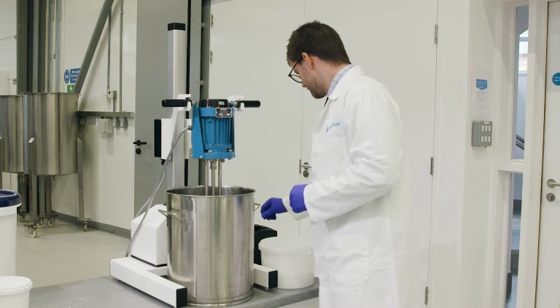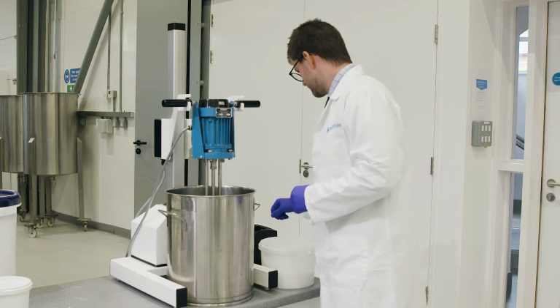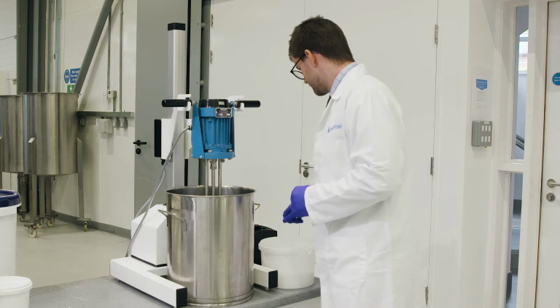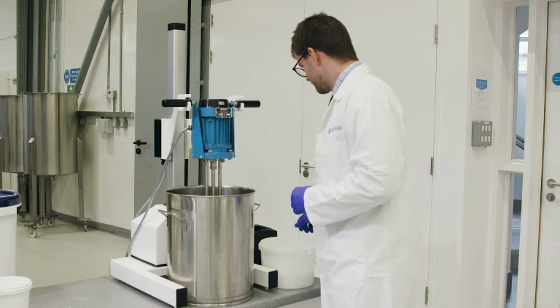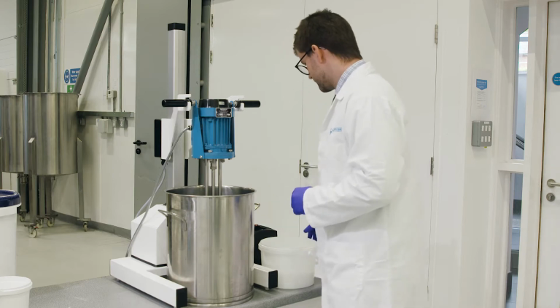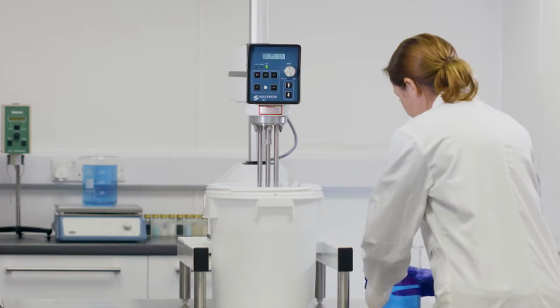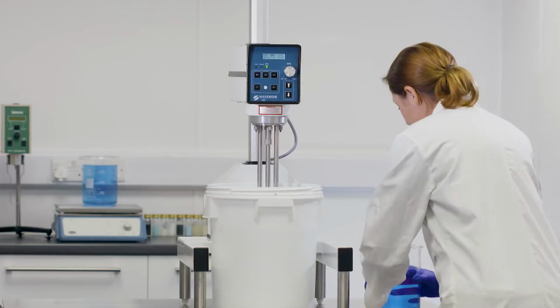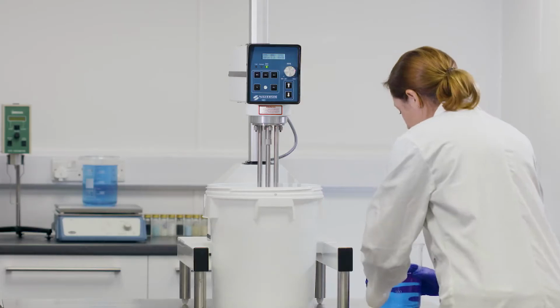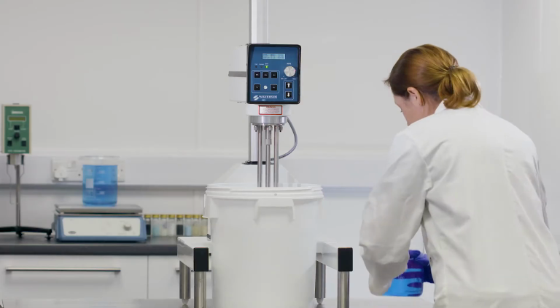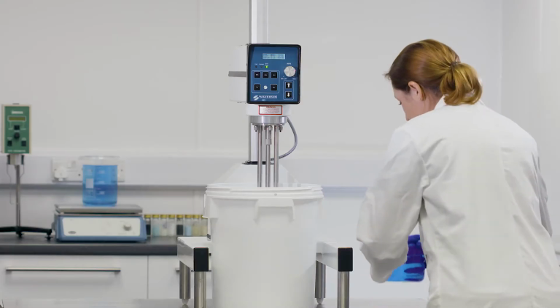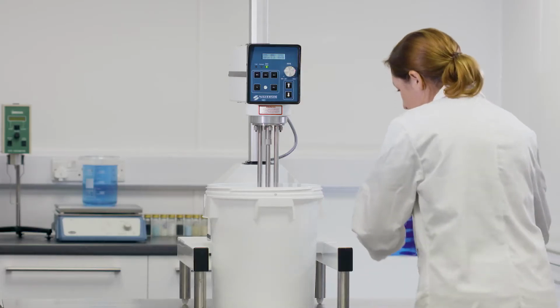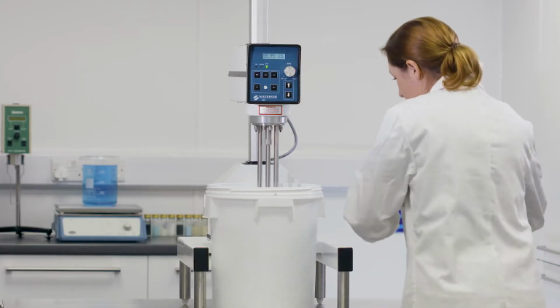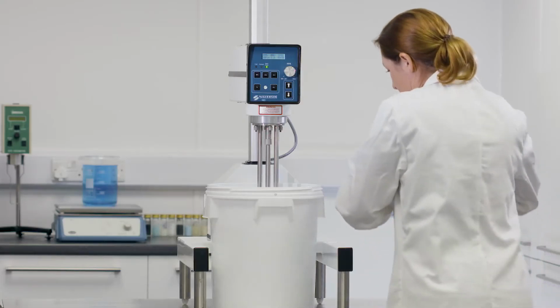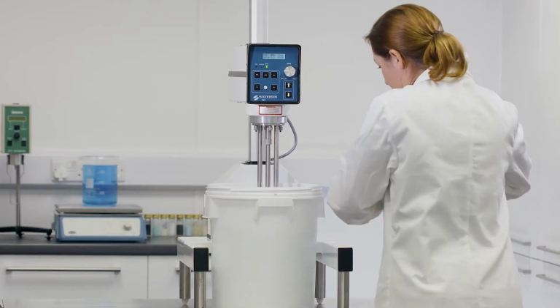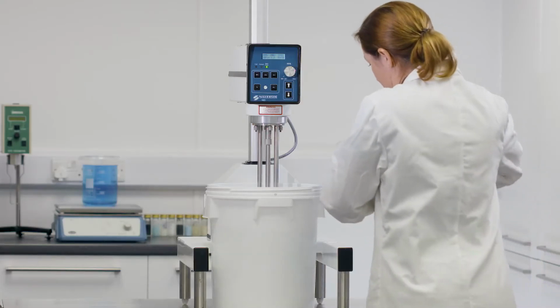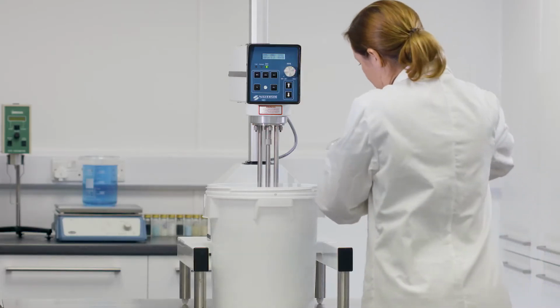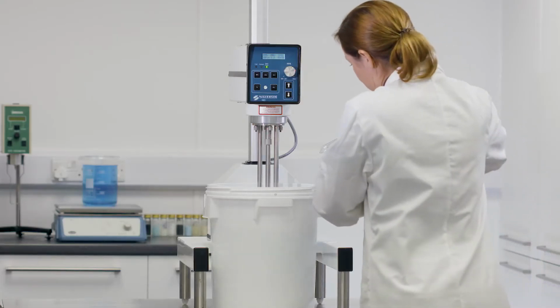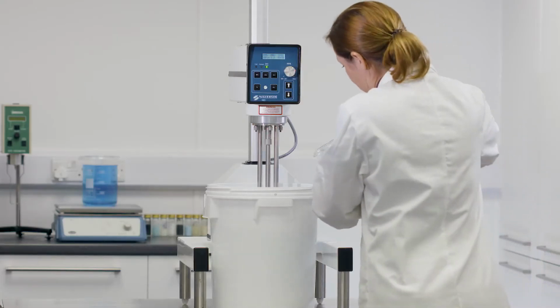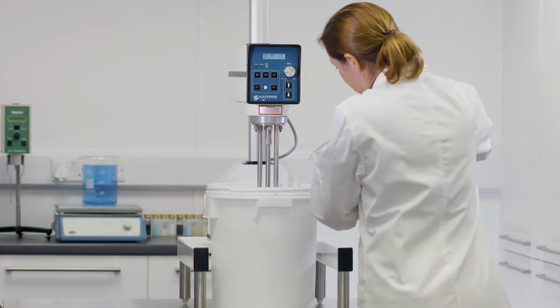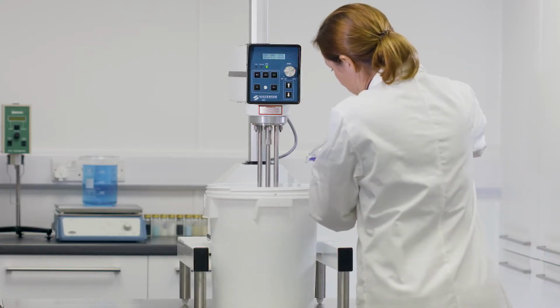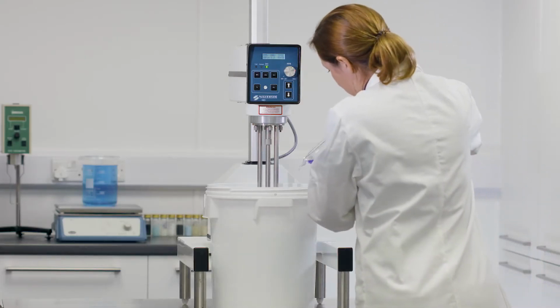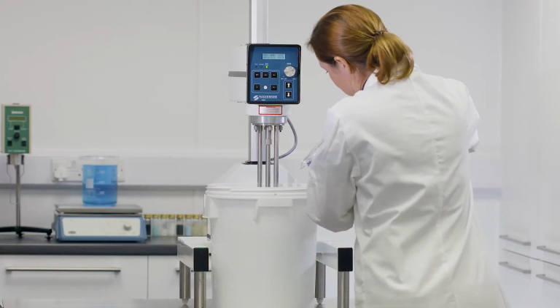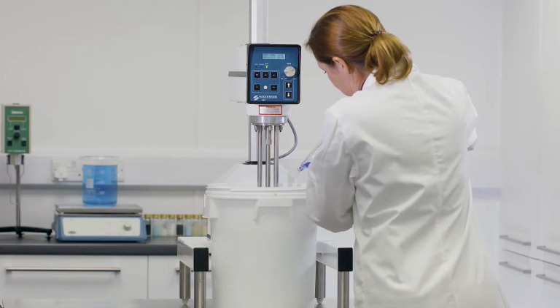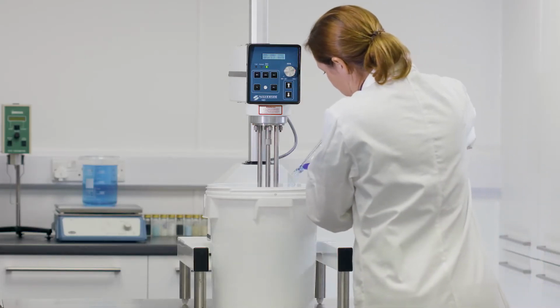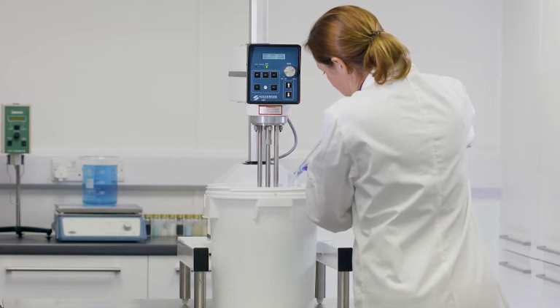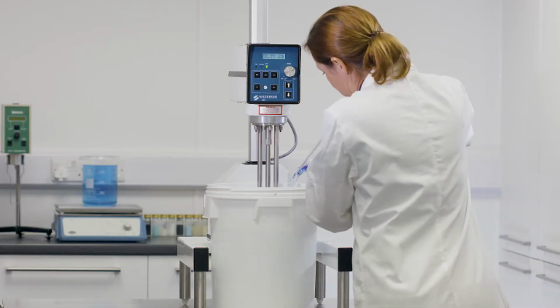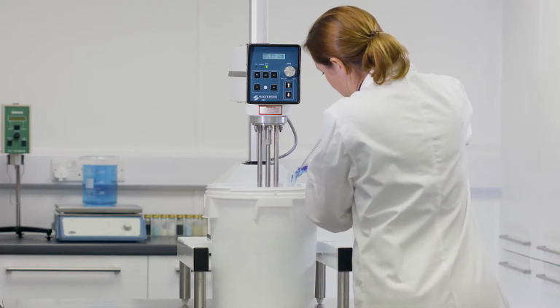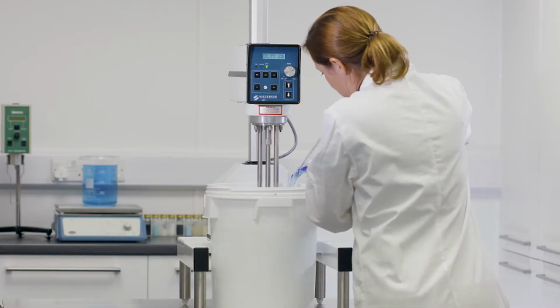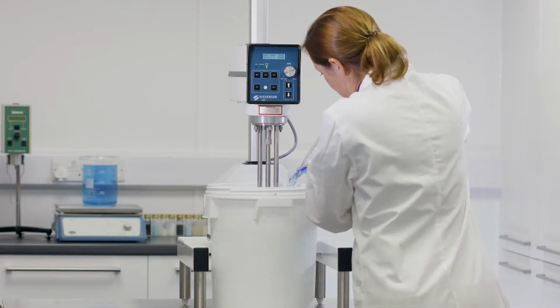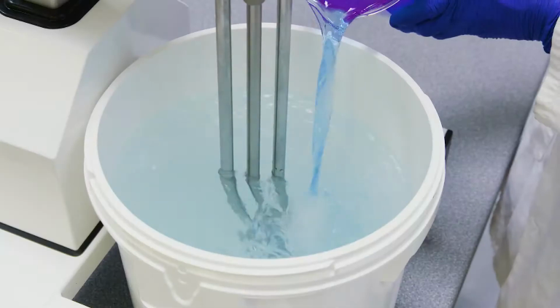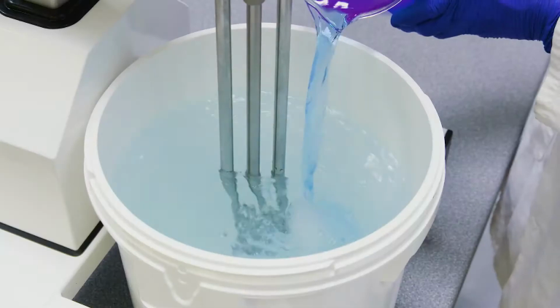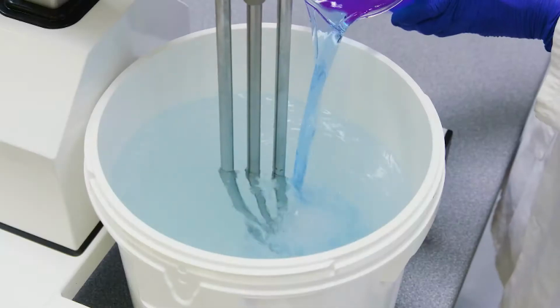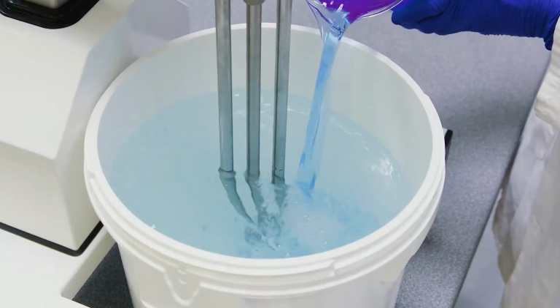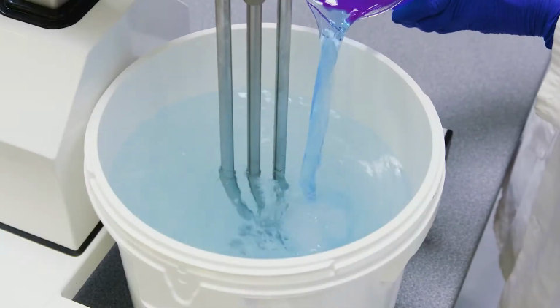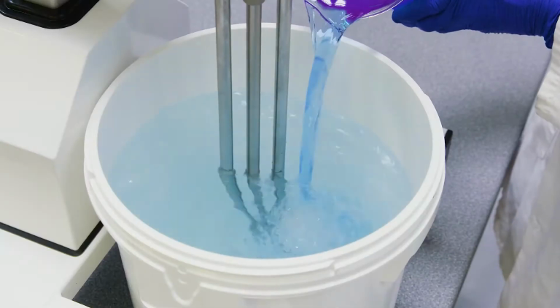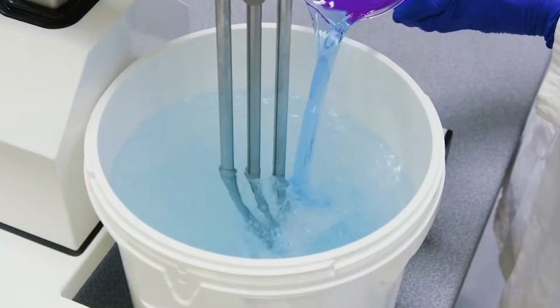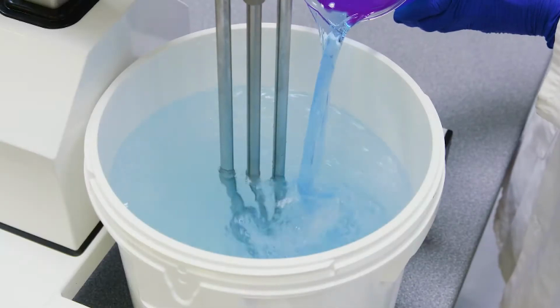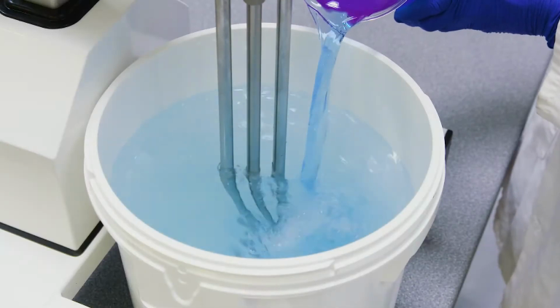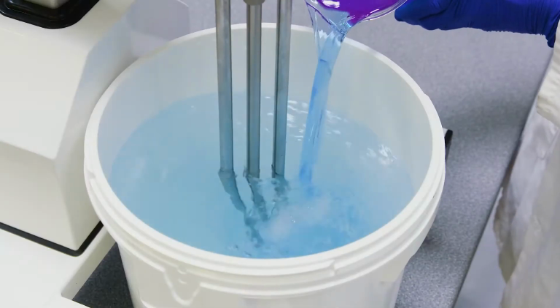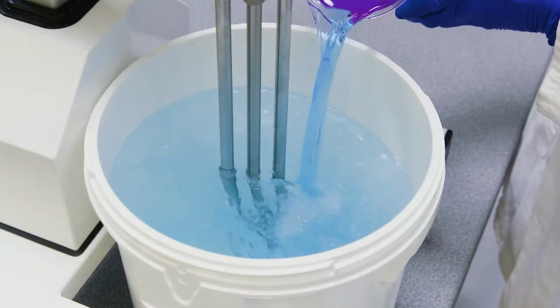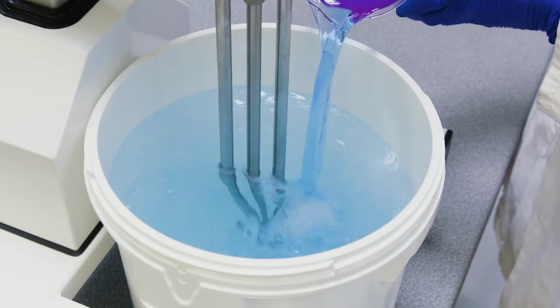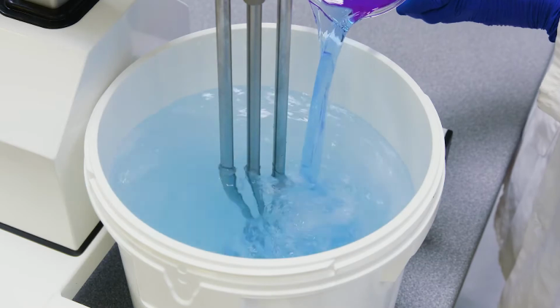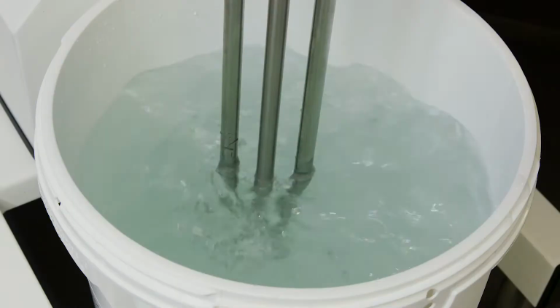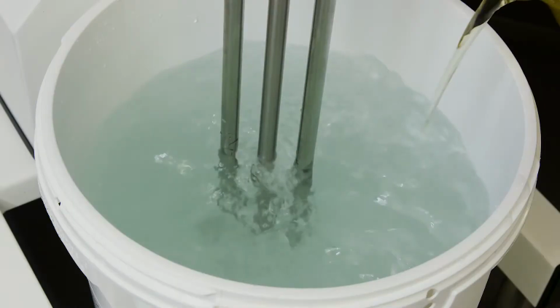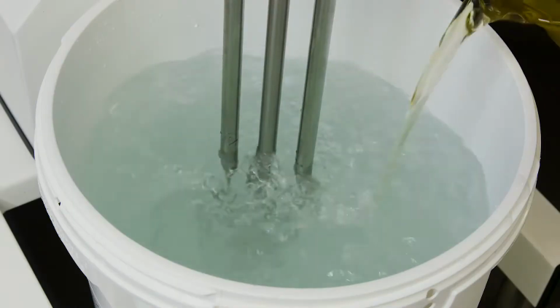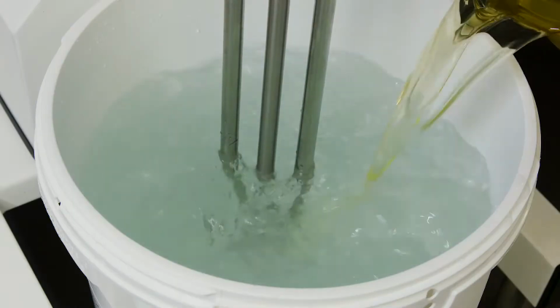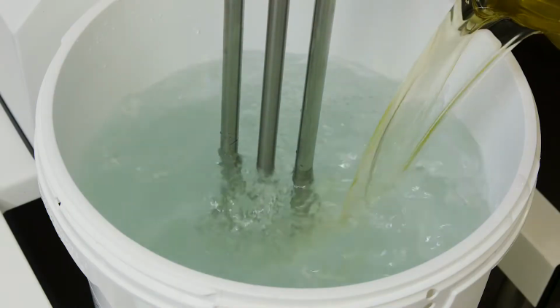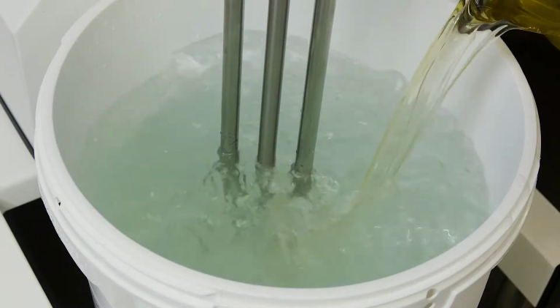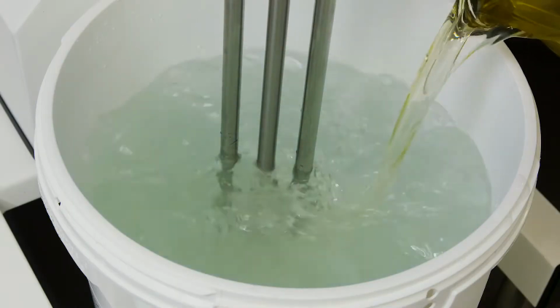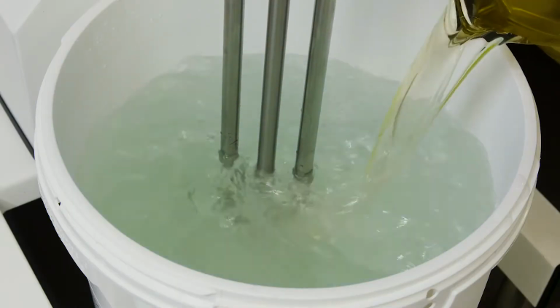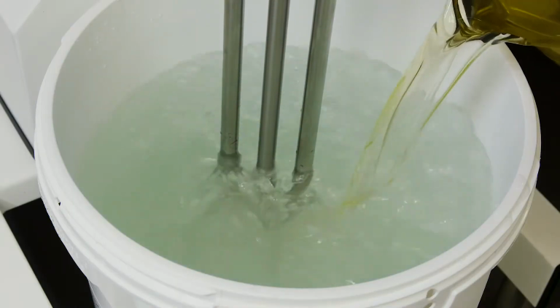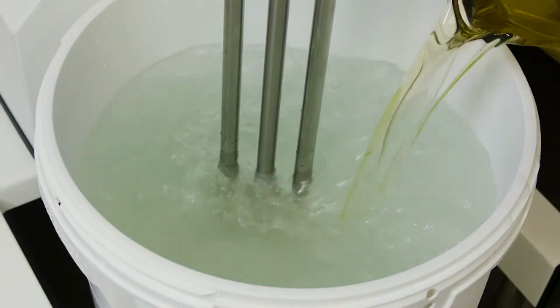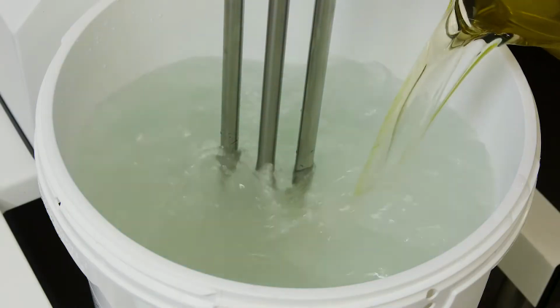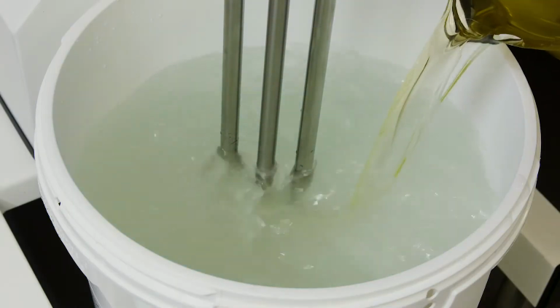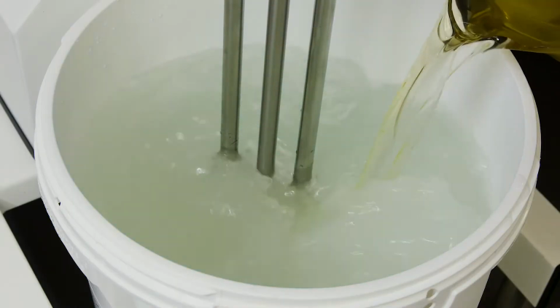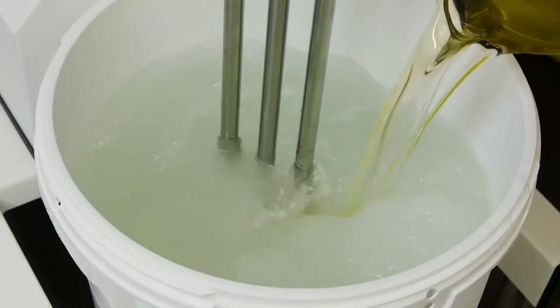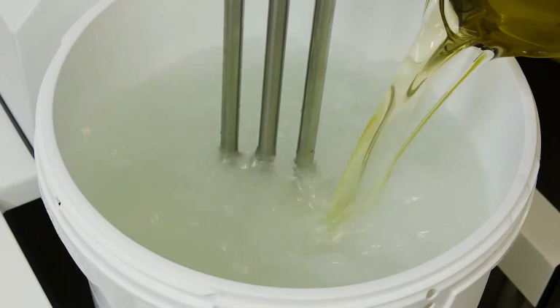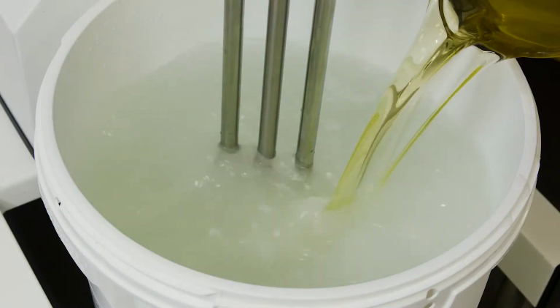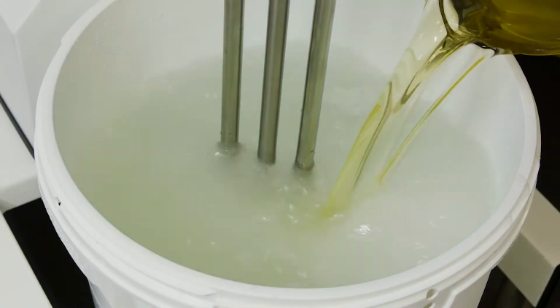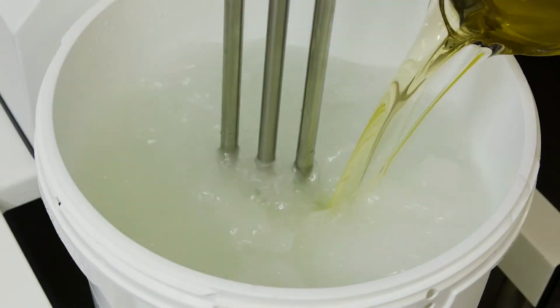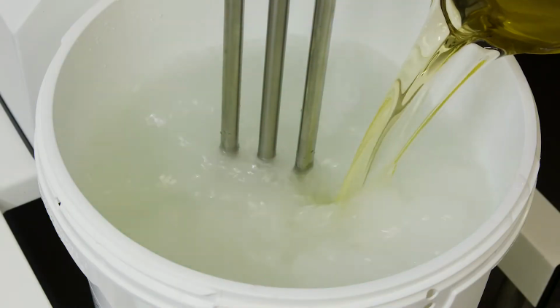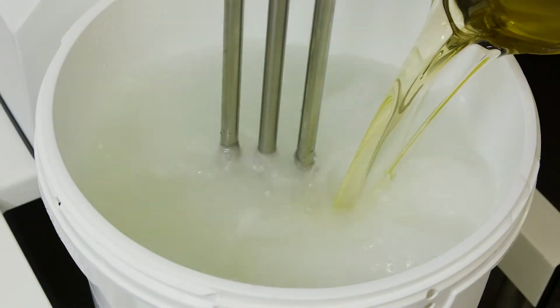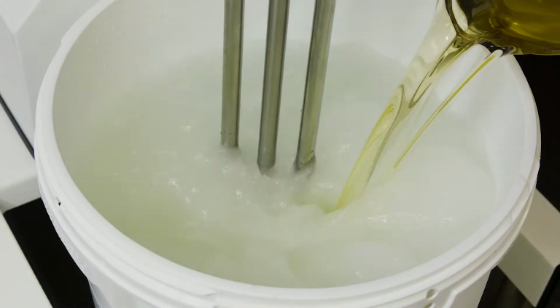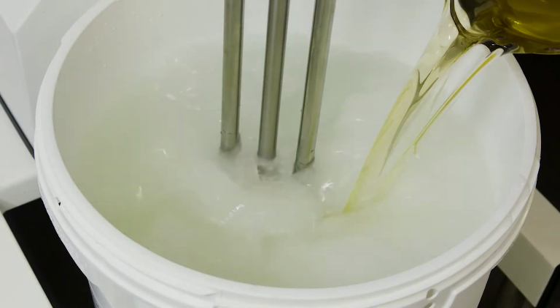They are suitable for the widest range of applications: mixing, emulsifying, and homogenizing.